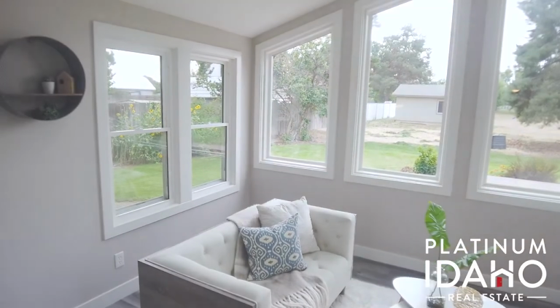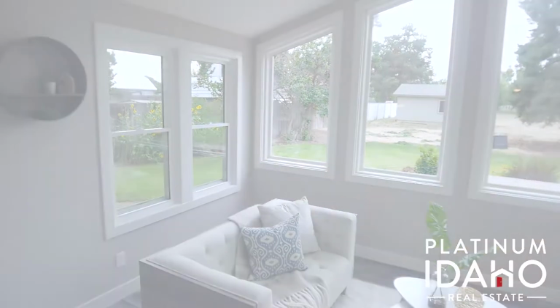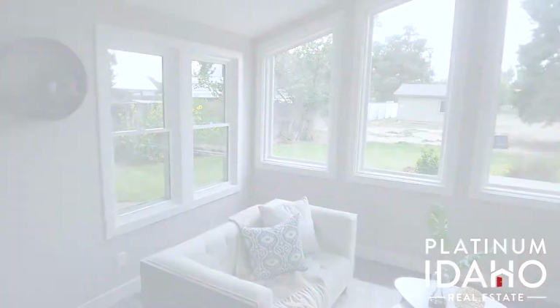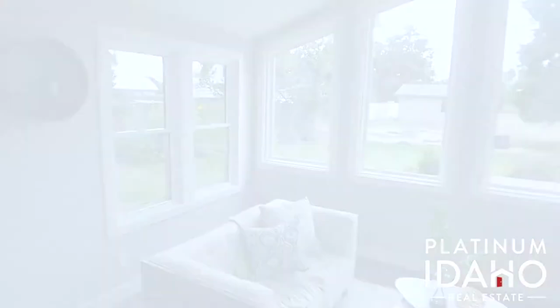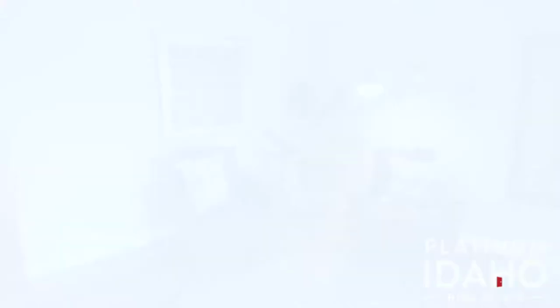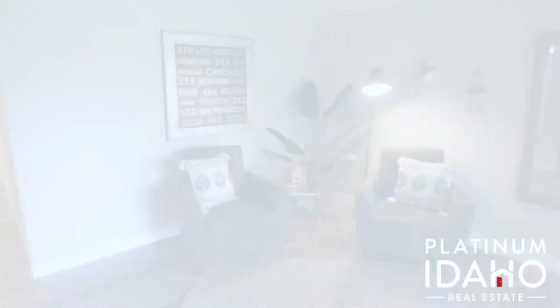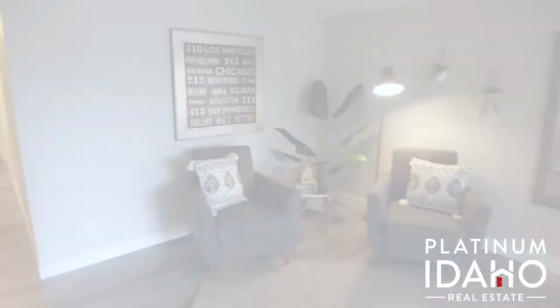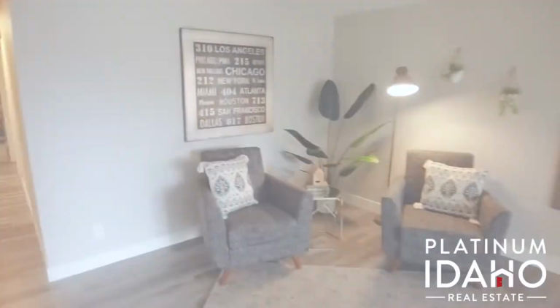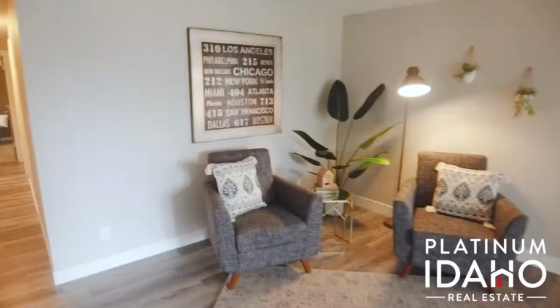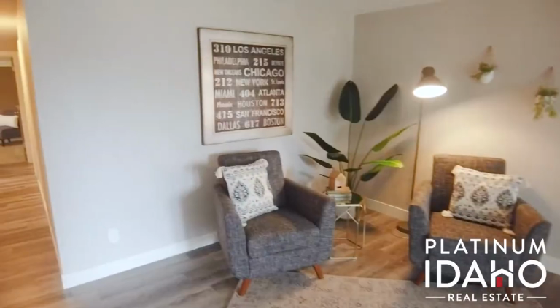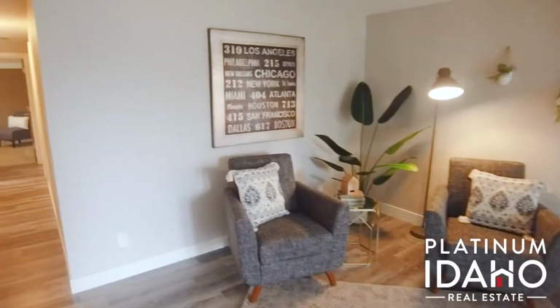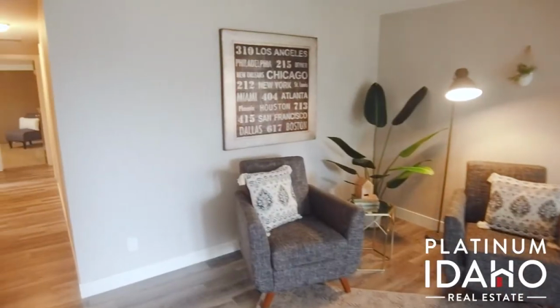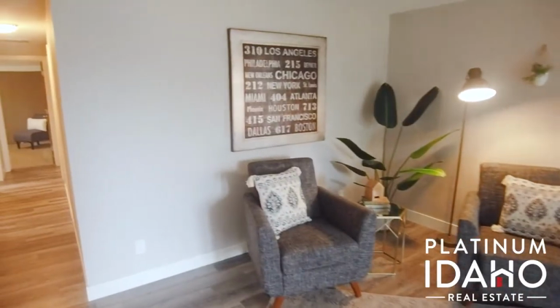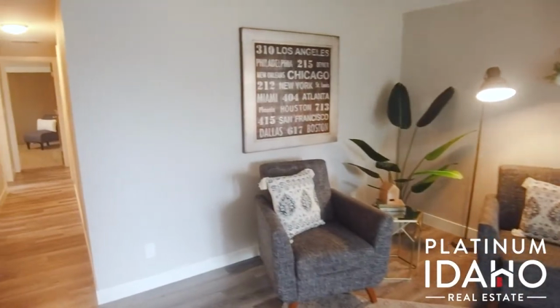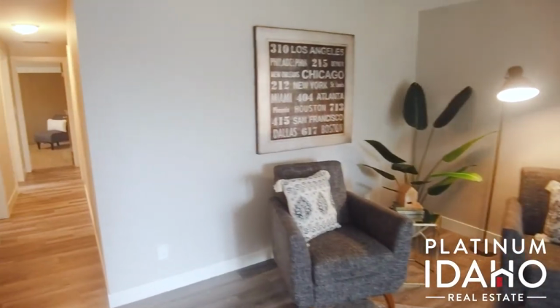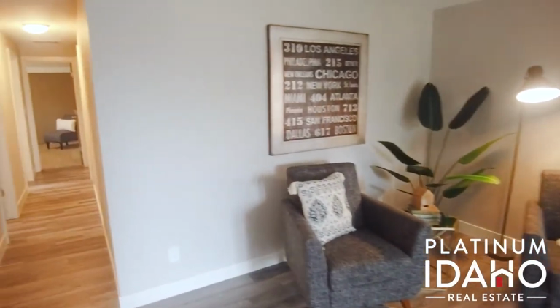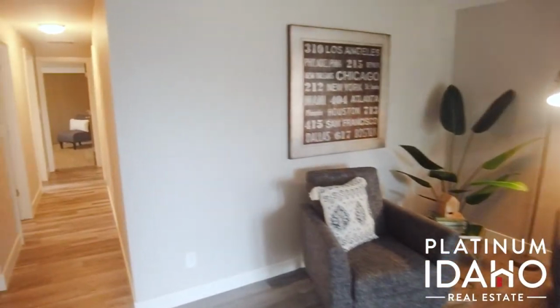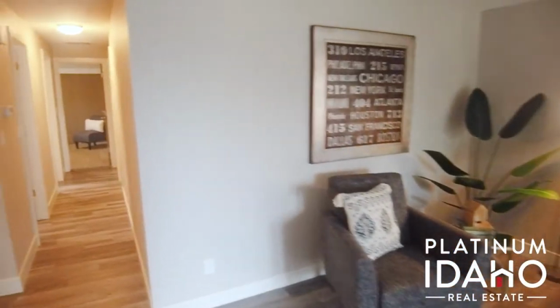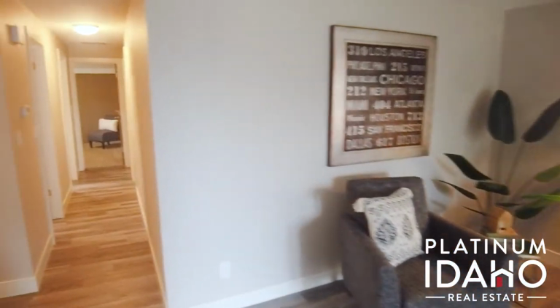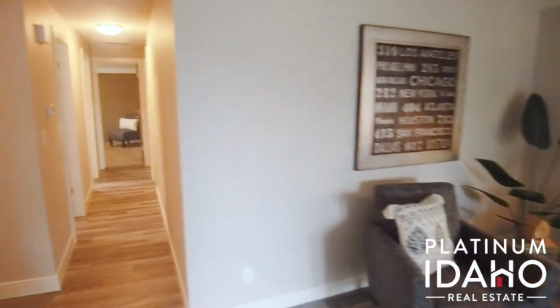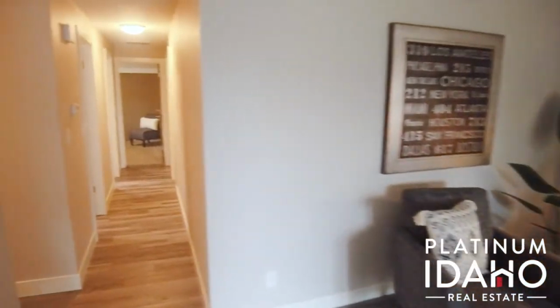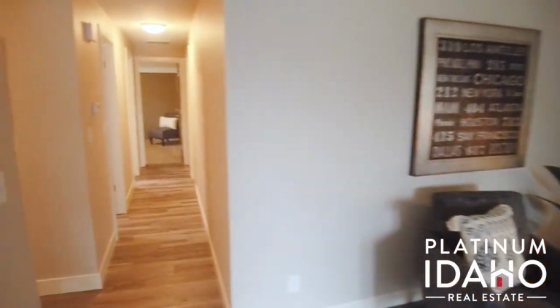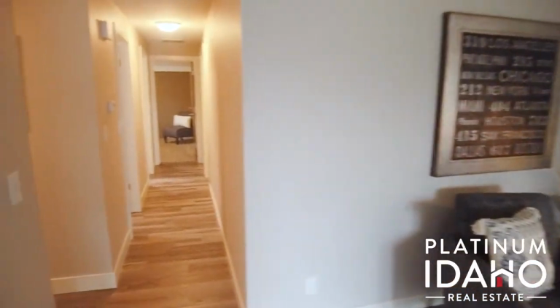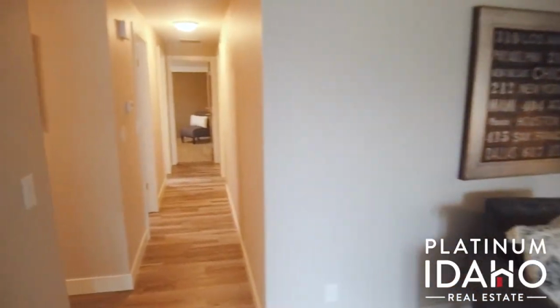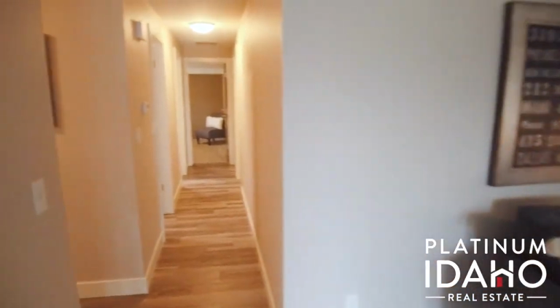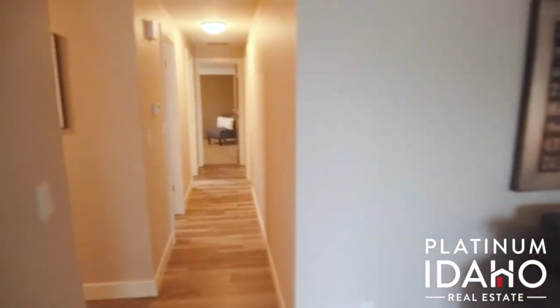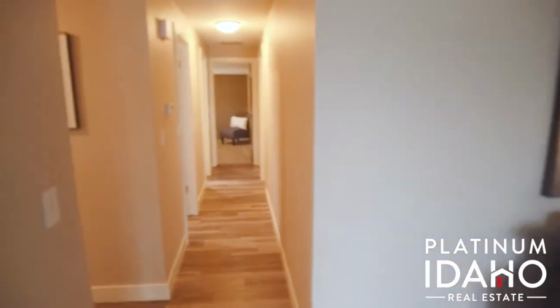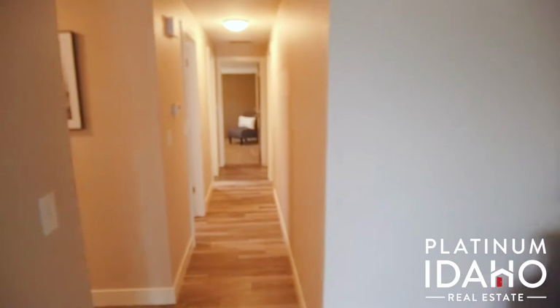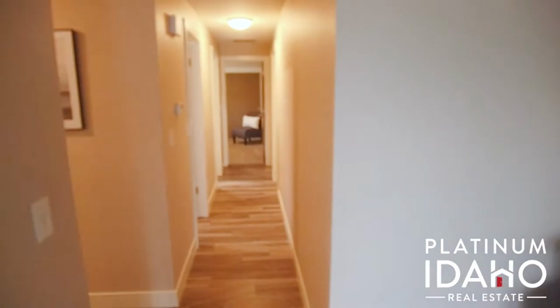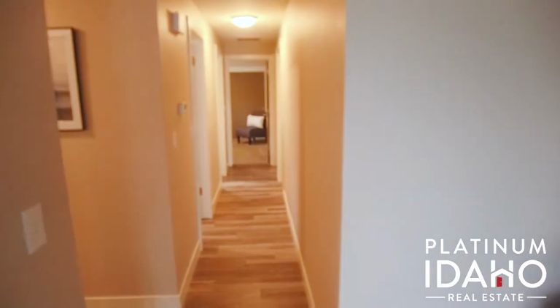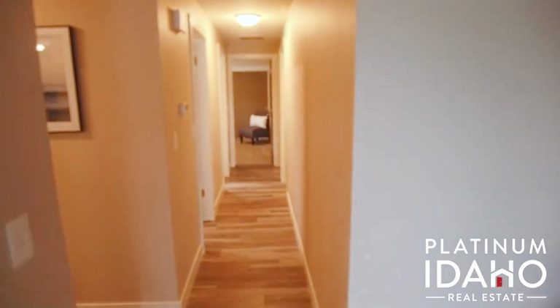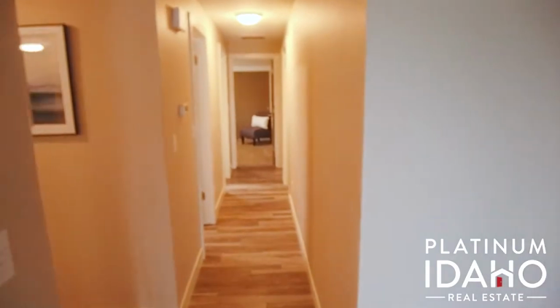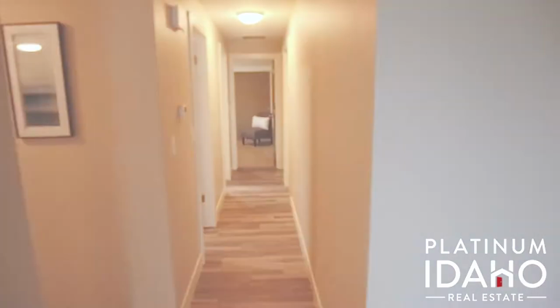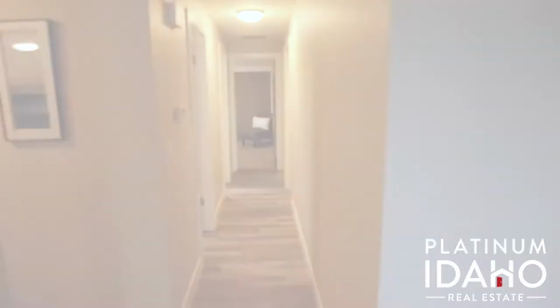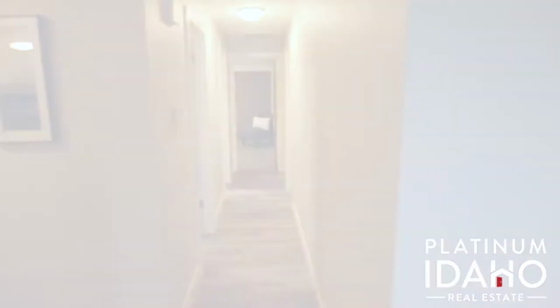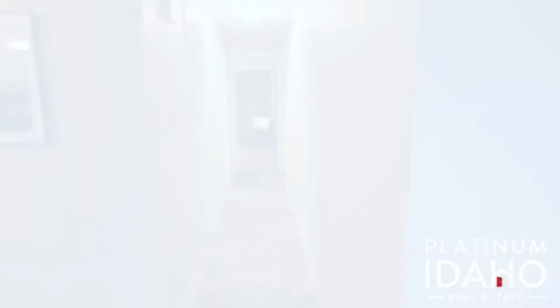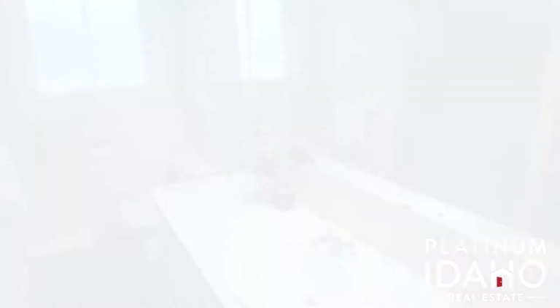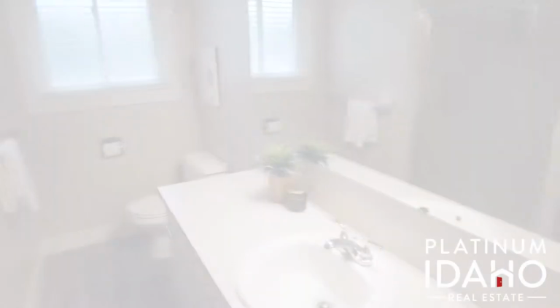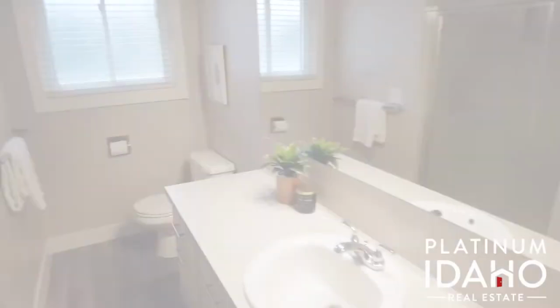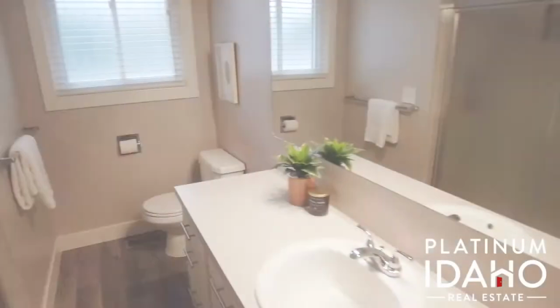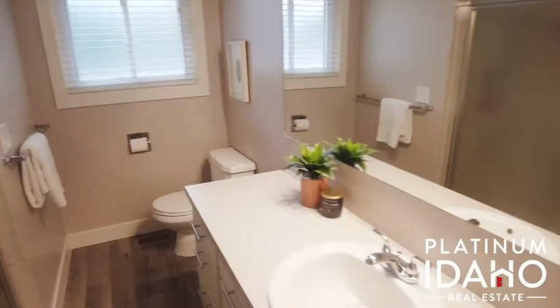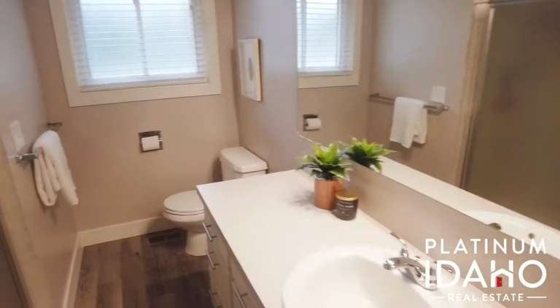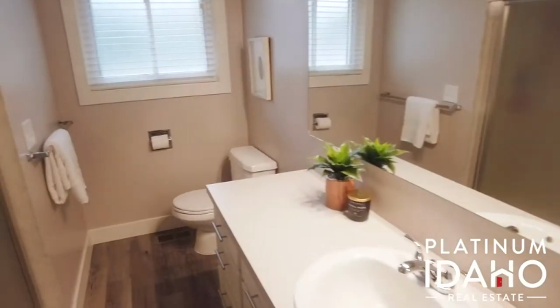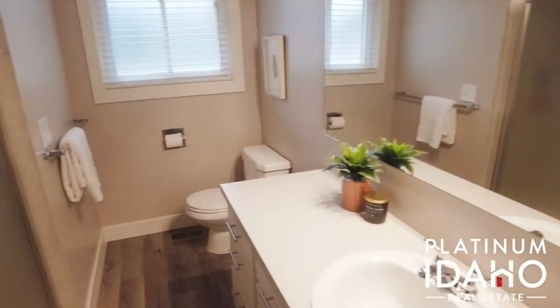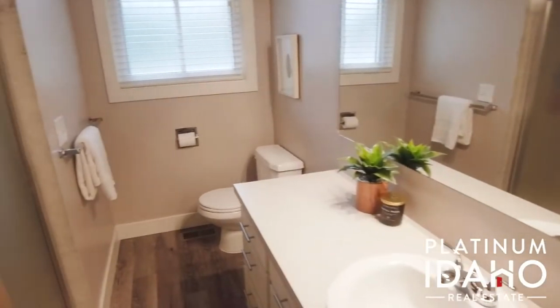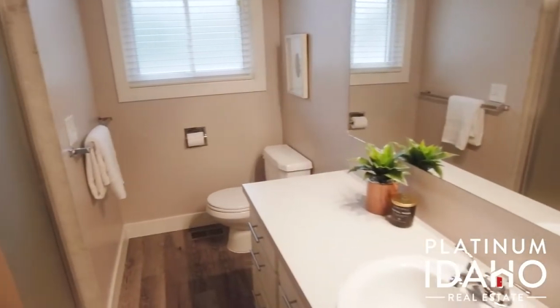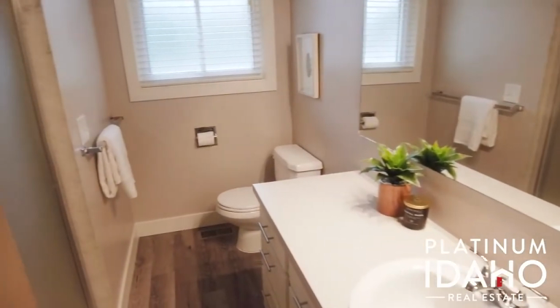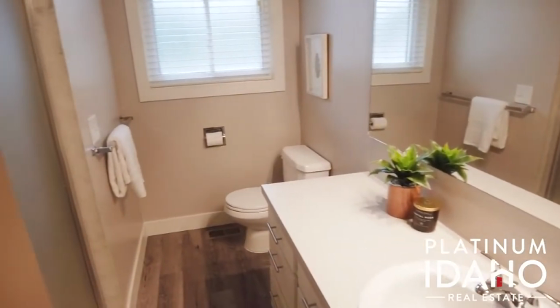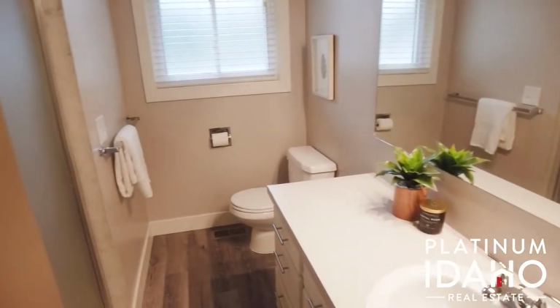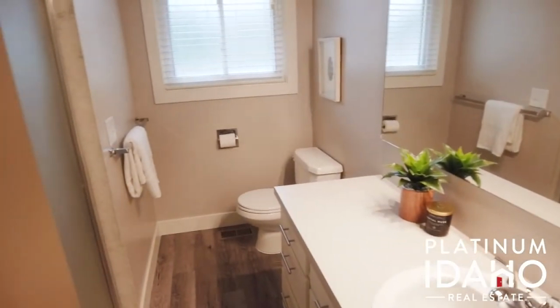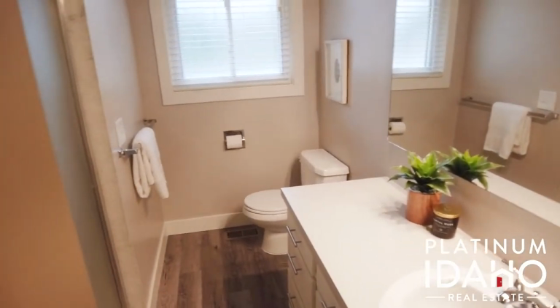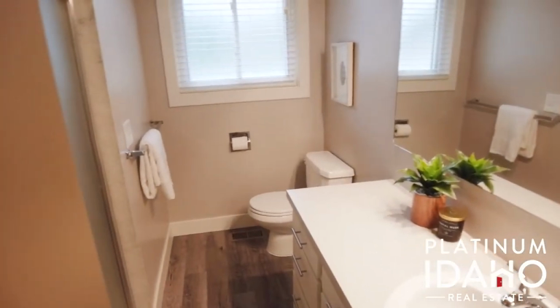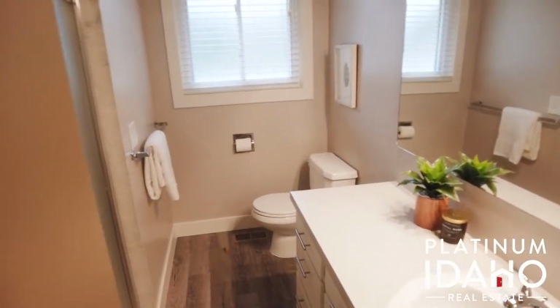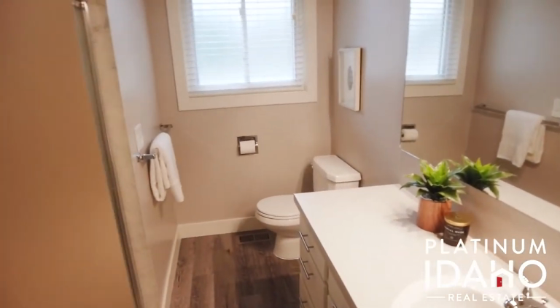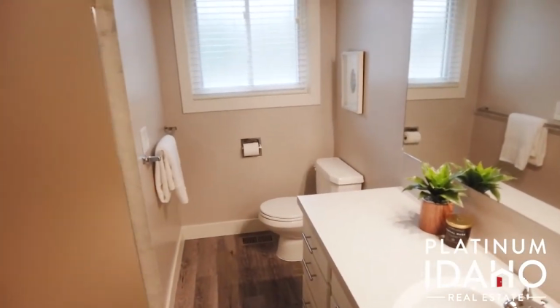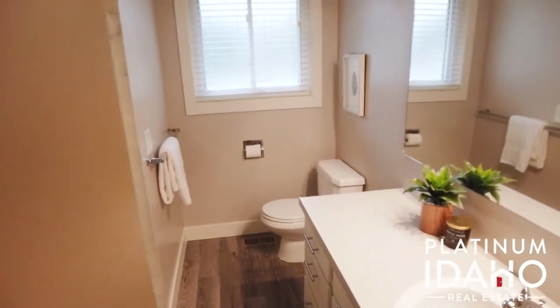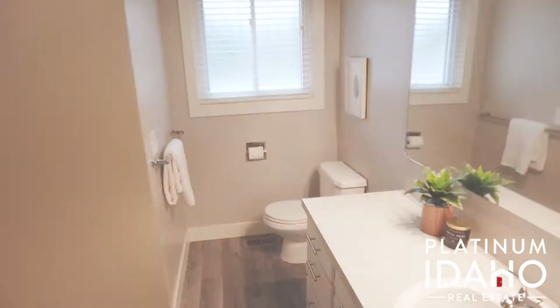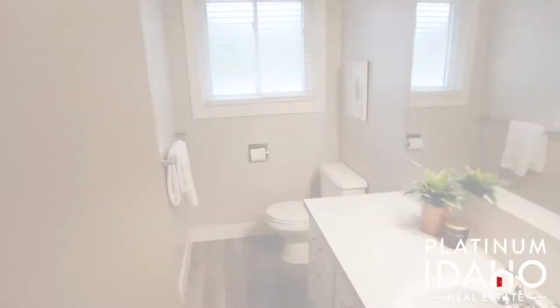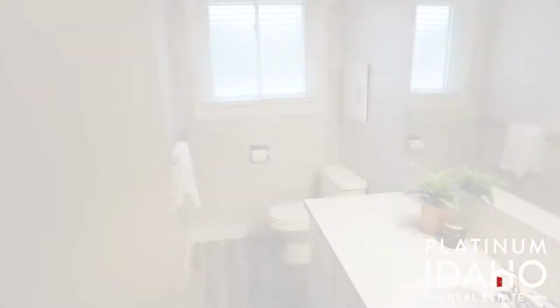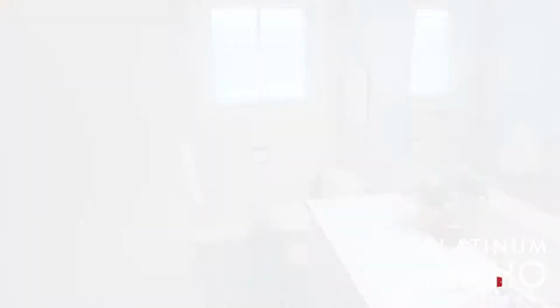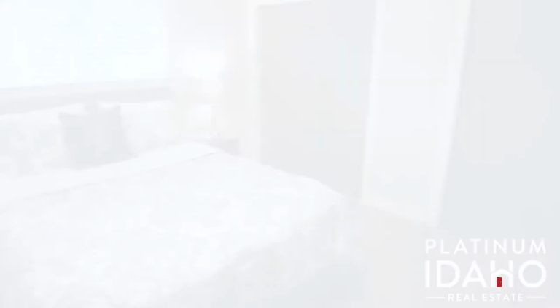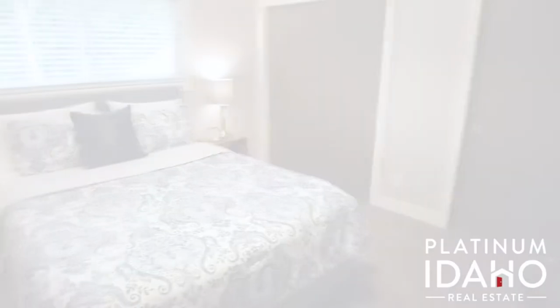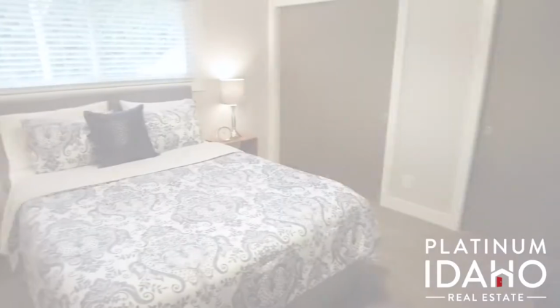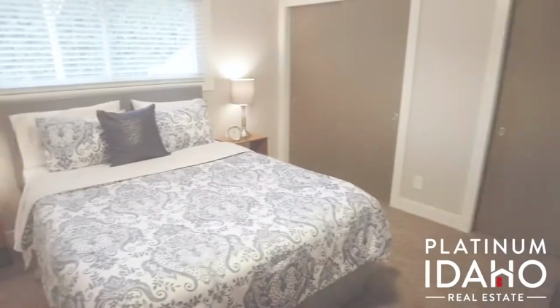And just off that second living area, as you step down this hallway, you have two full bathrooms and three generously sized bedrooms.